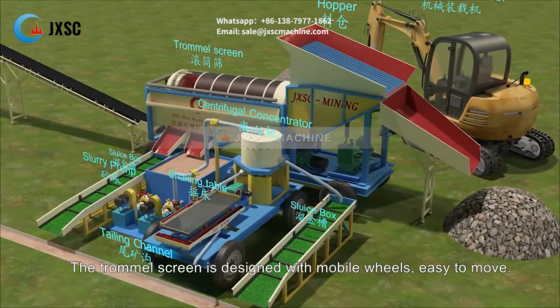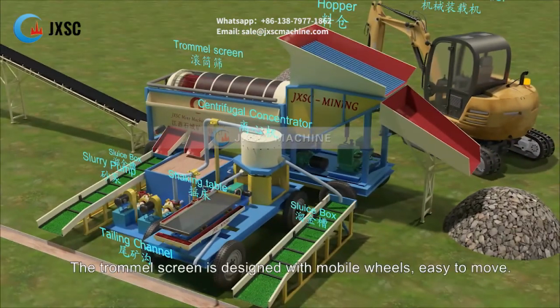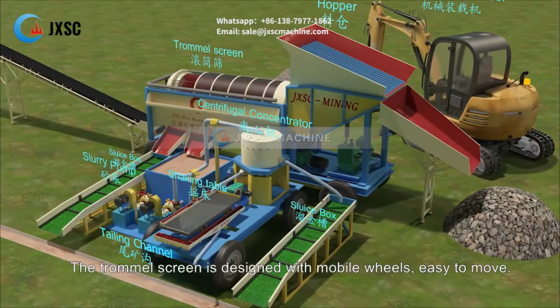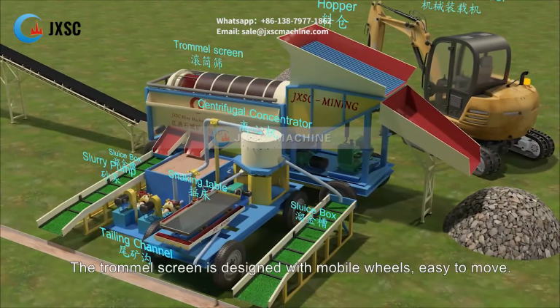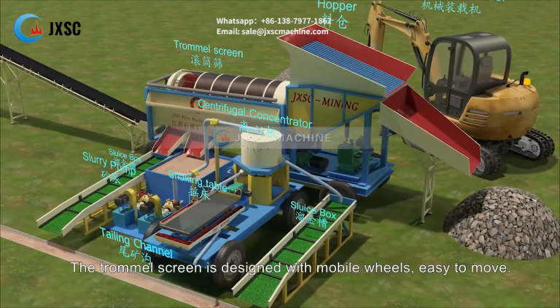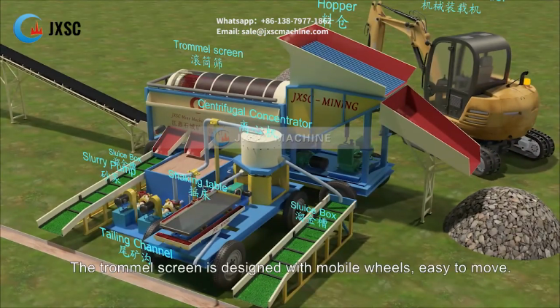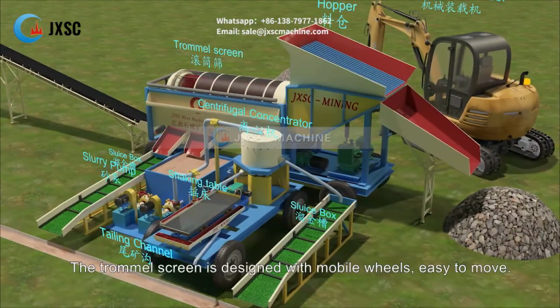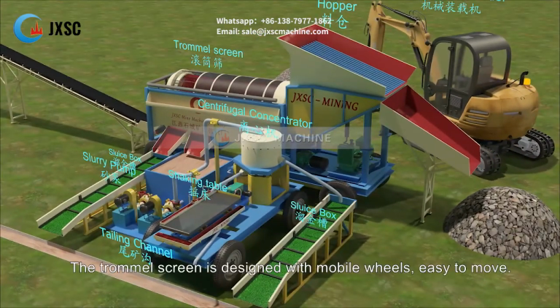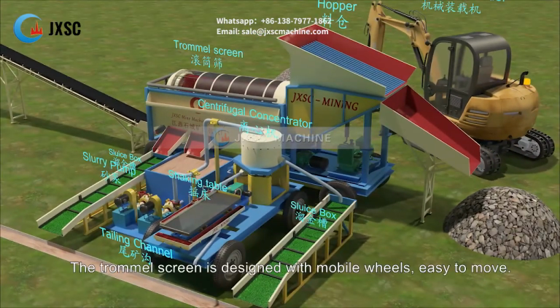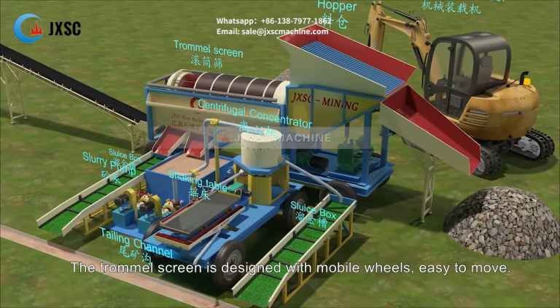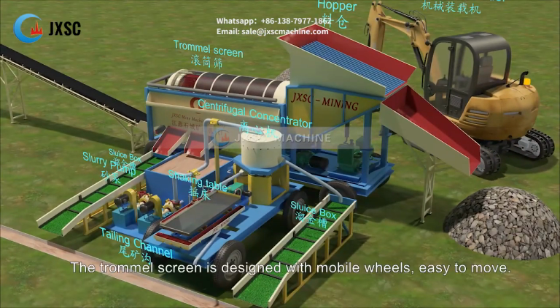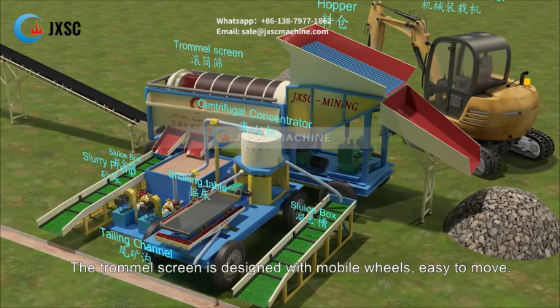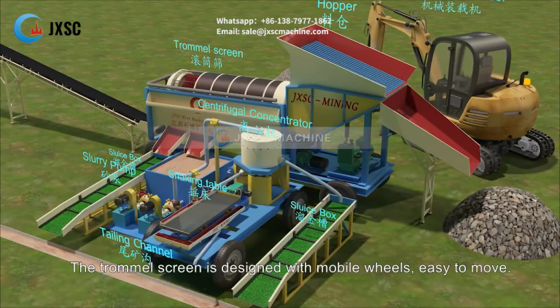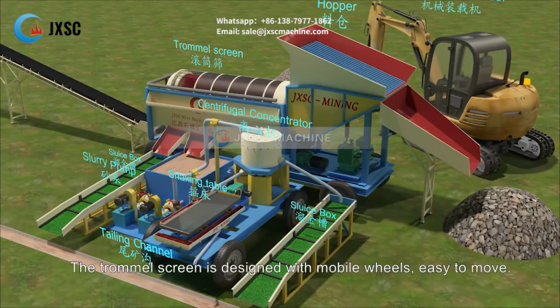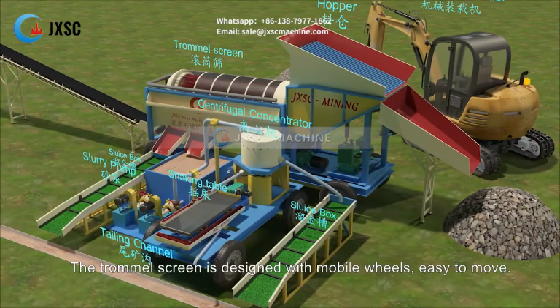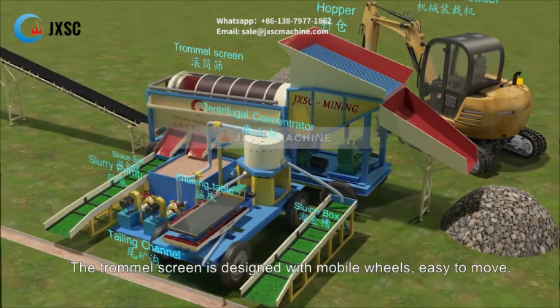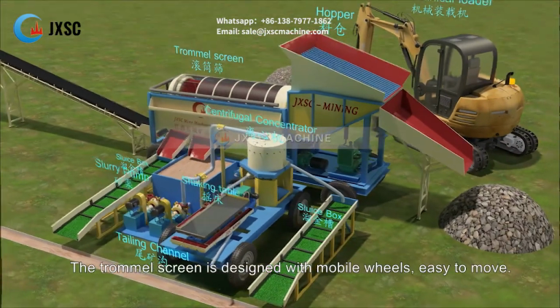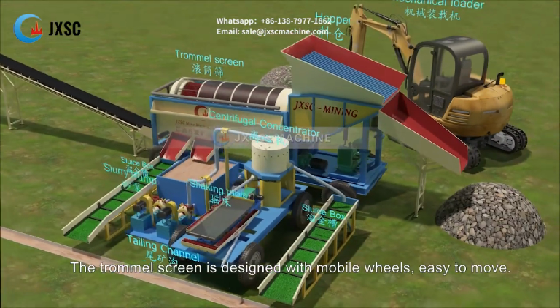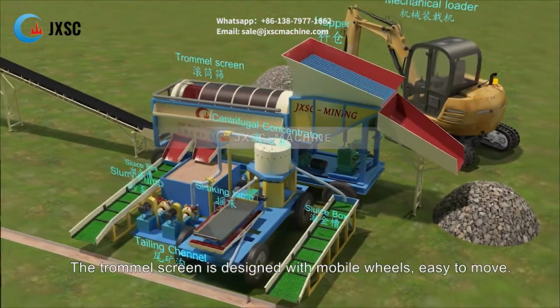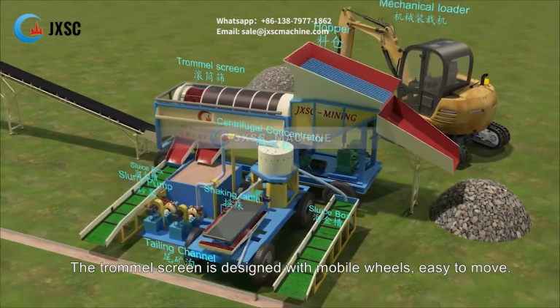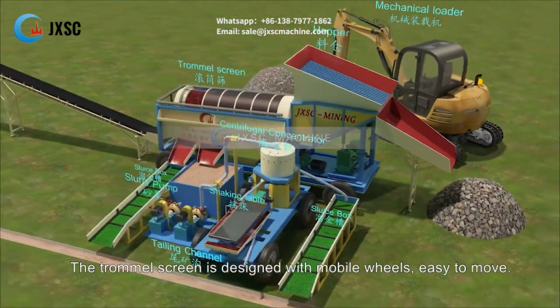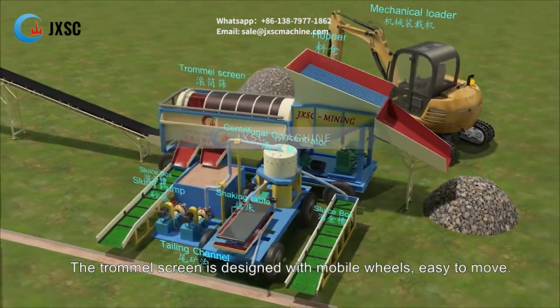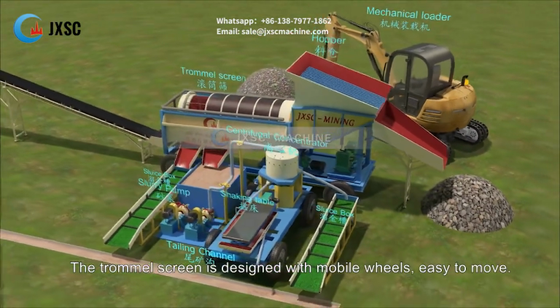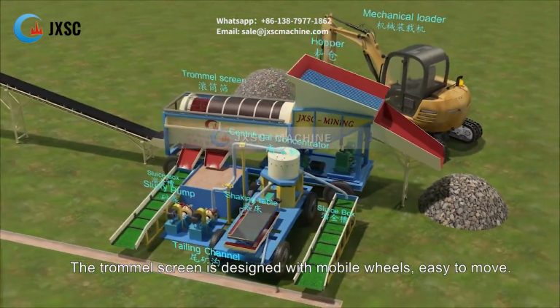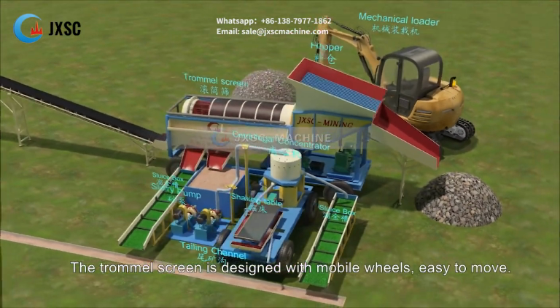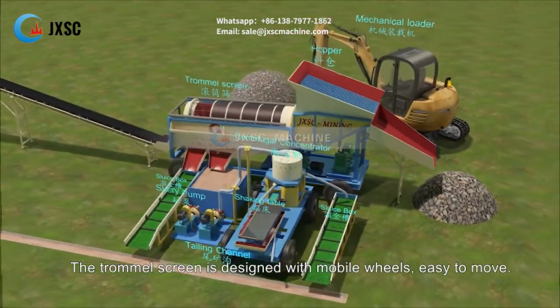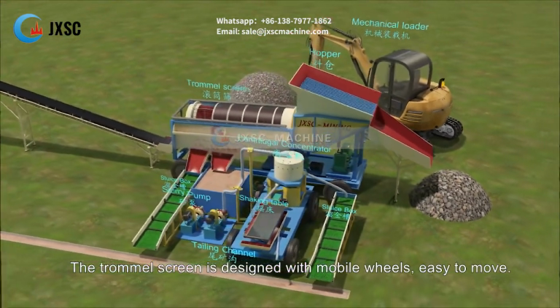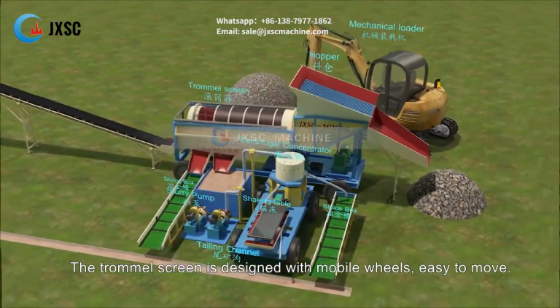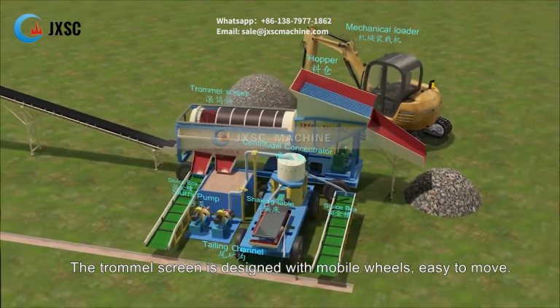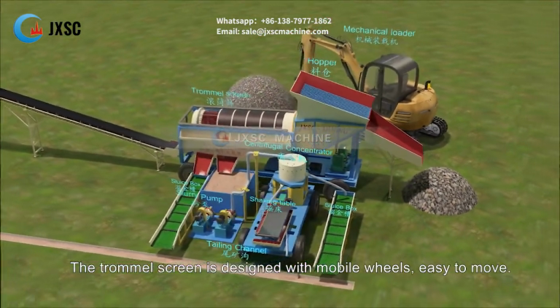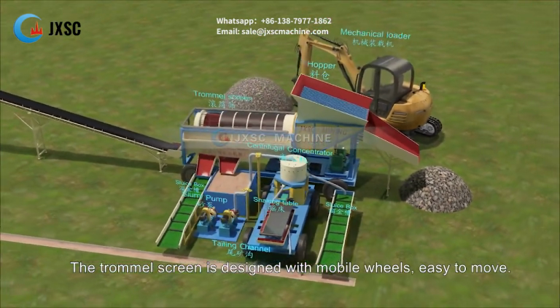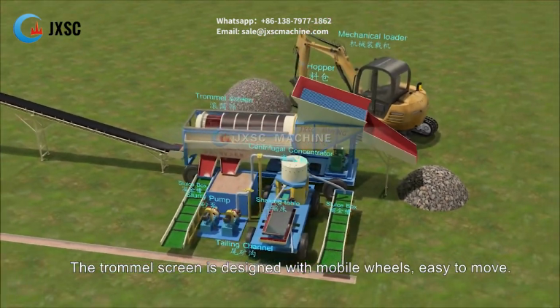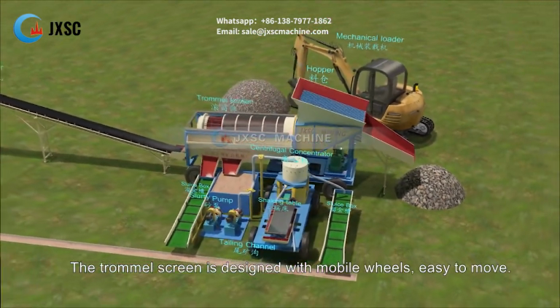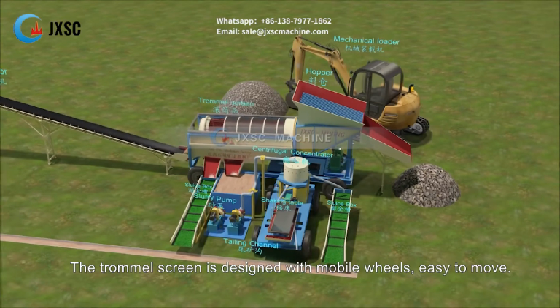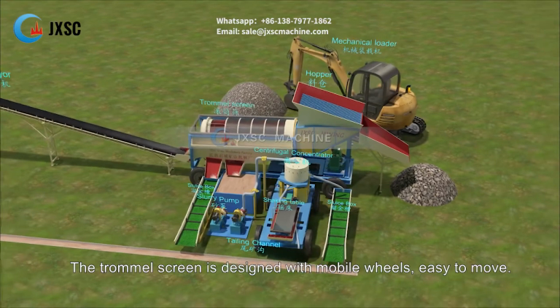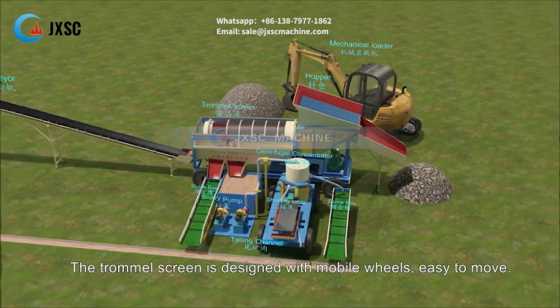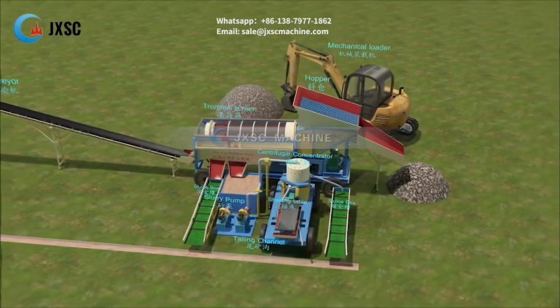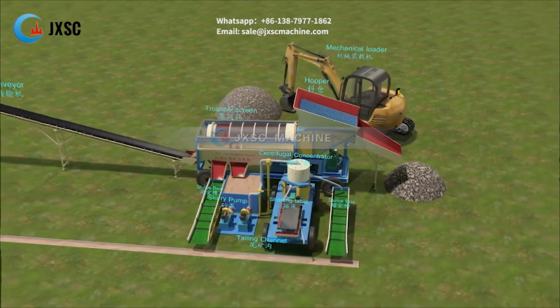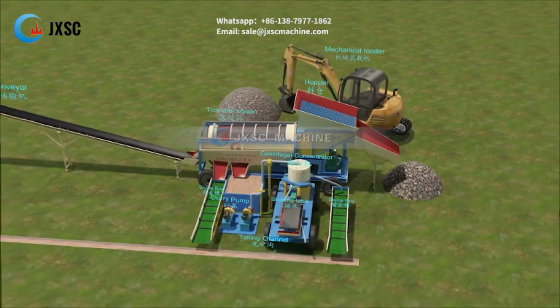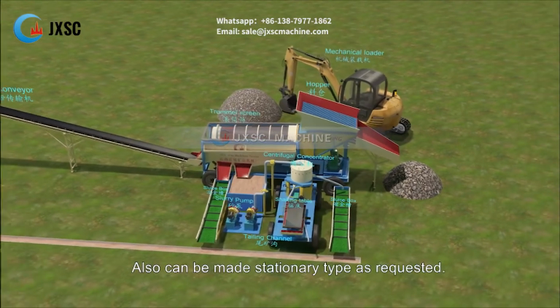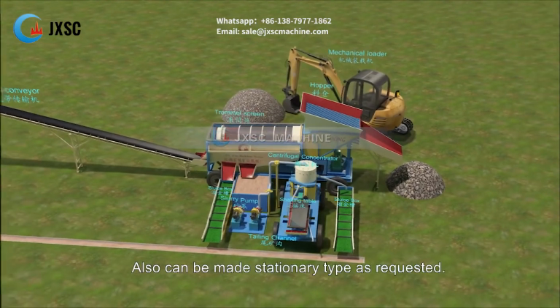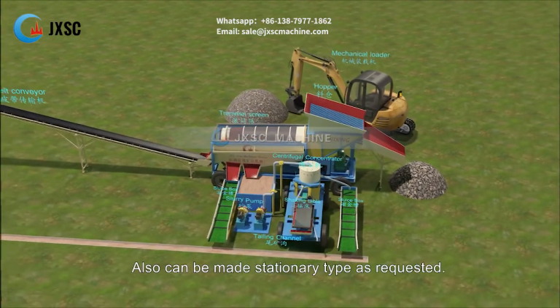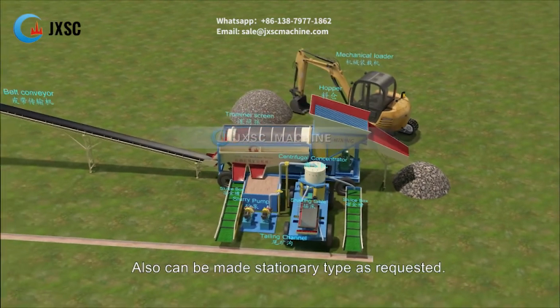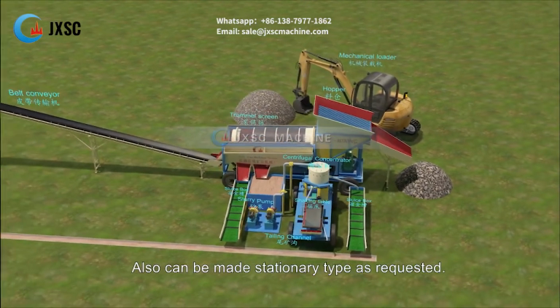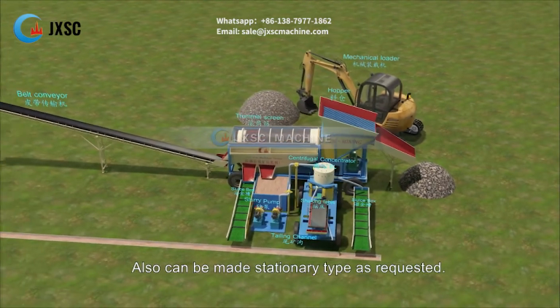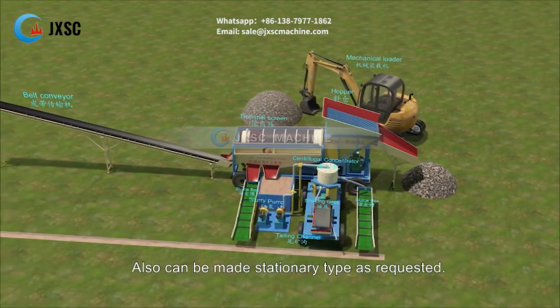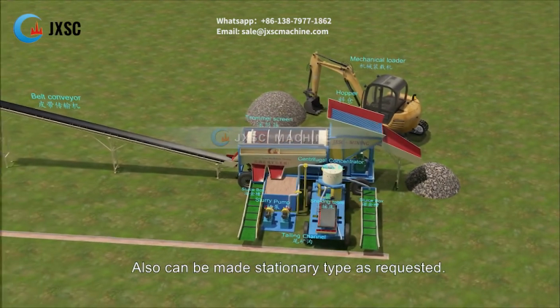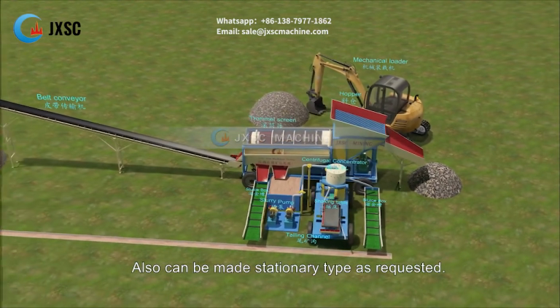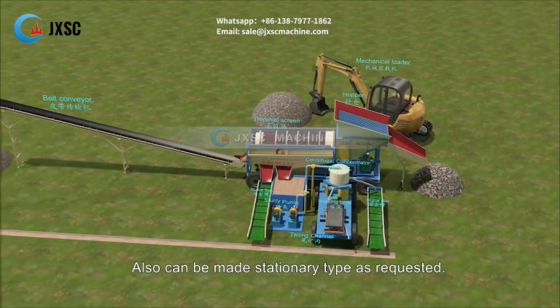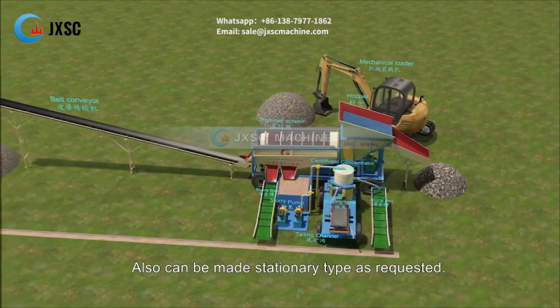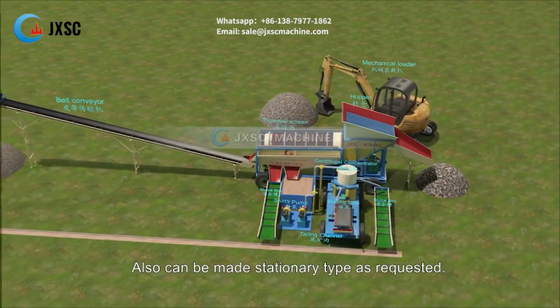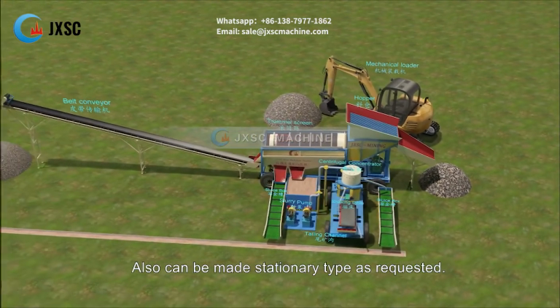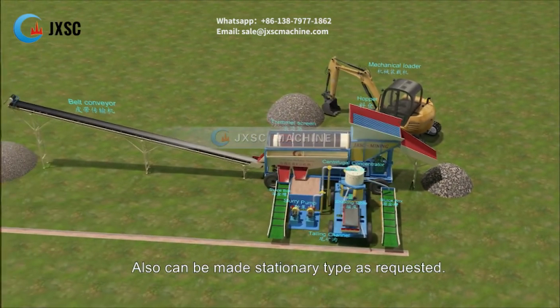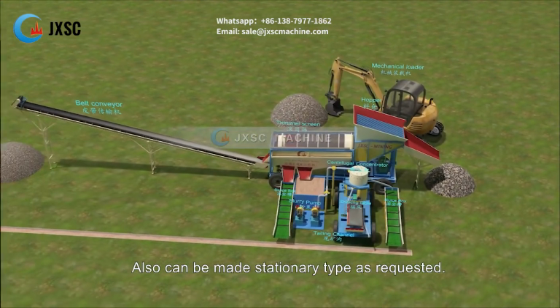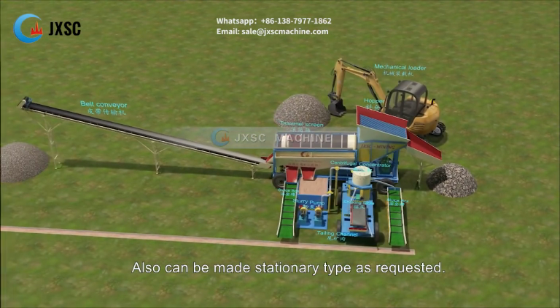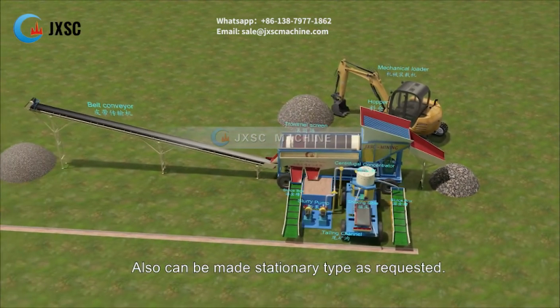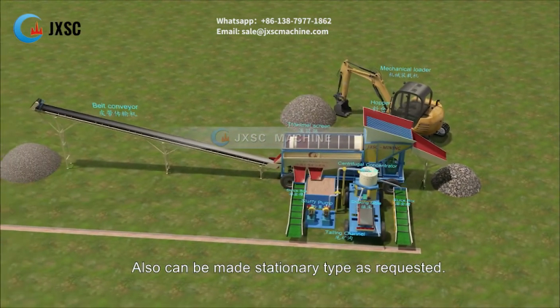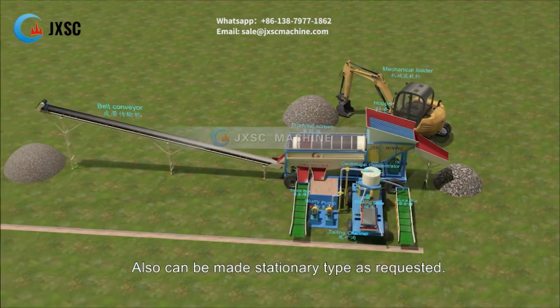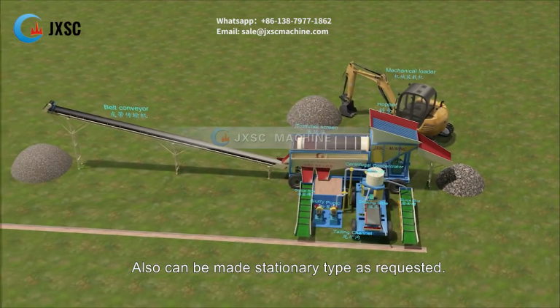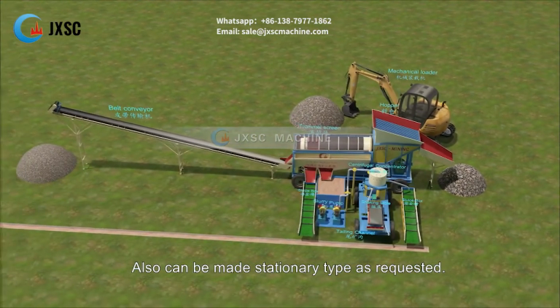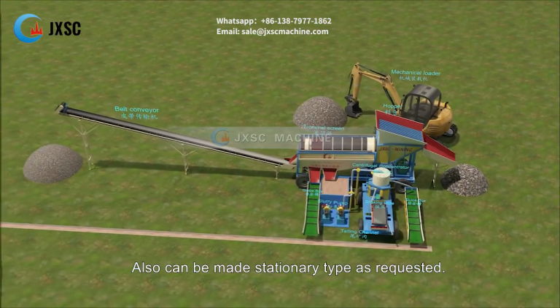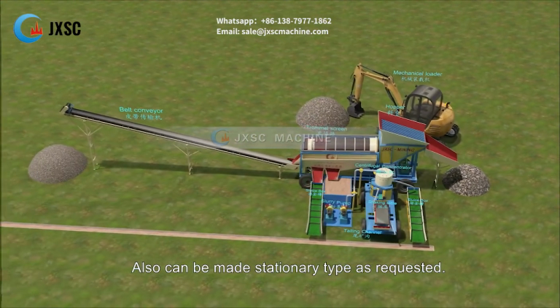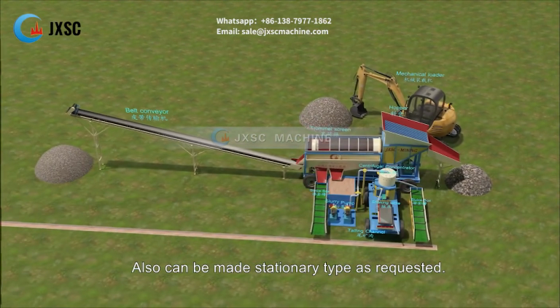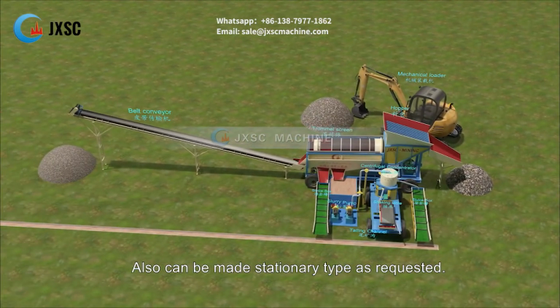The trommel screen is designed with mobile wheels, making it easy to move. It can also be made a stationary type as requested.